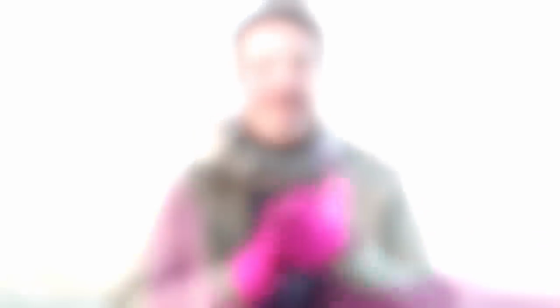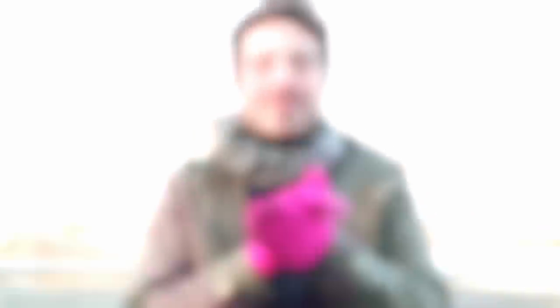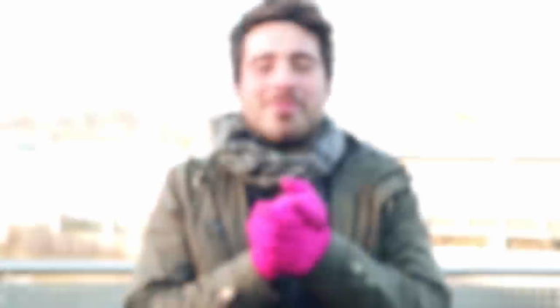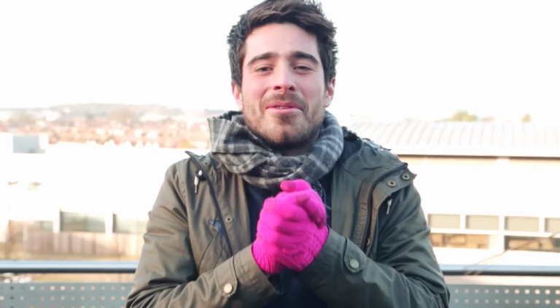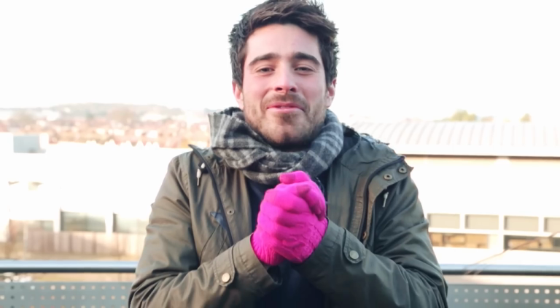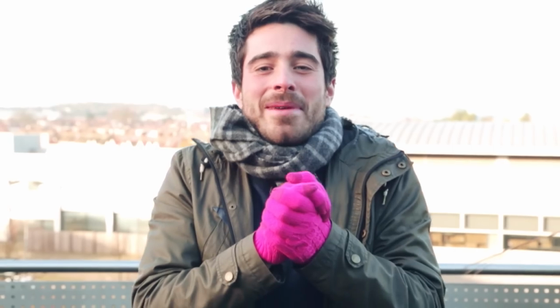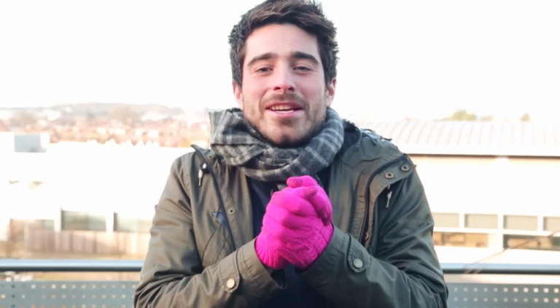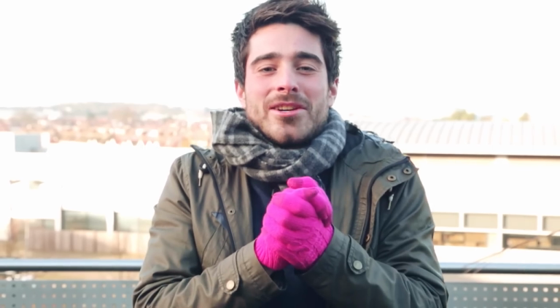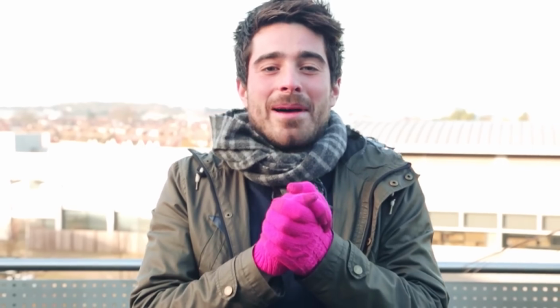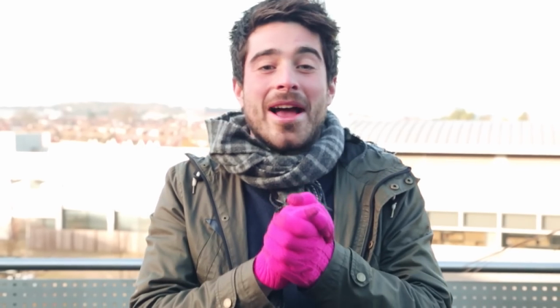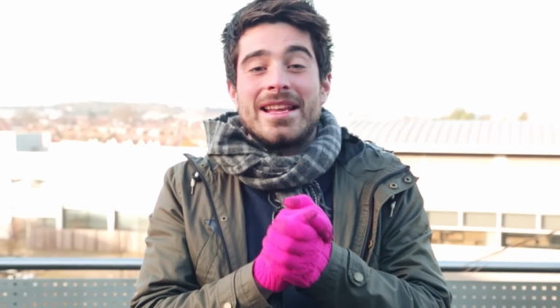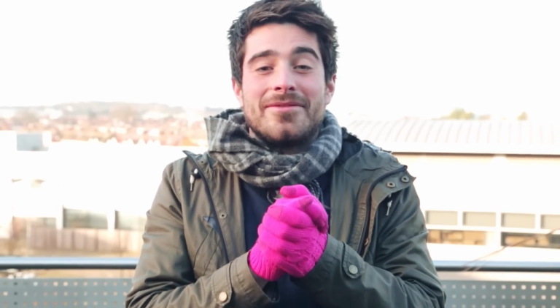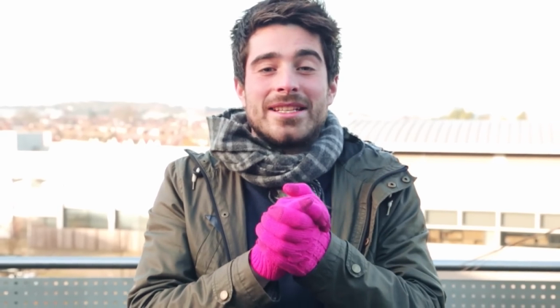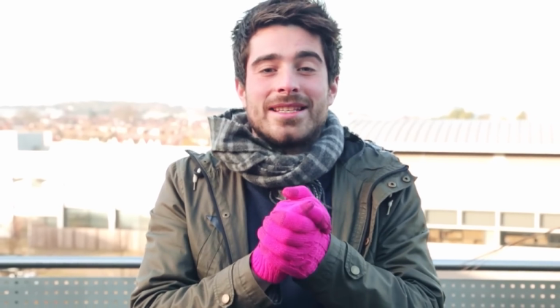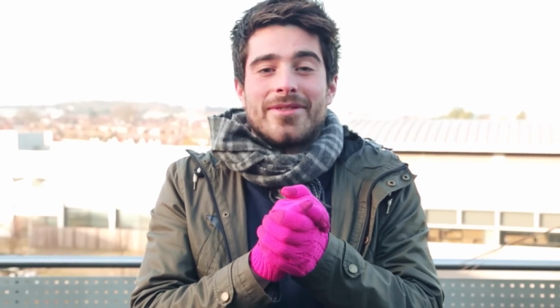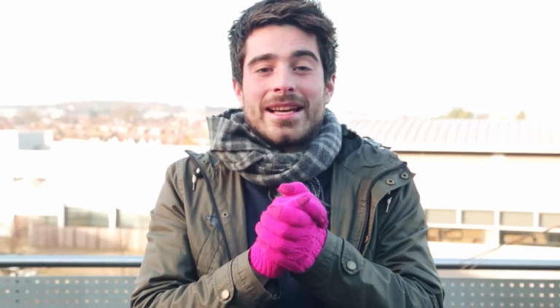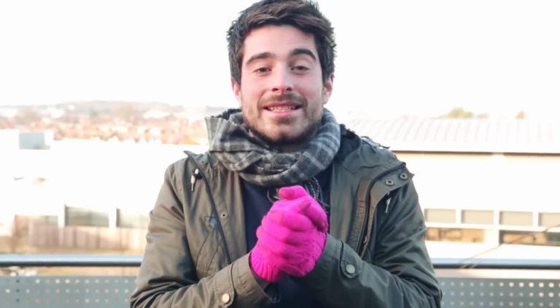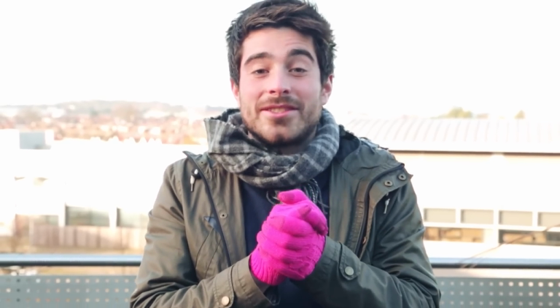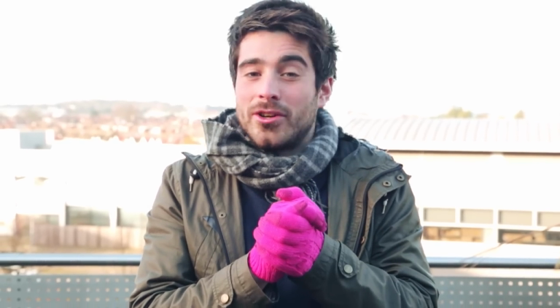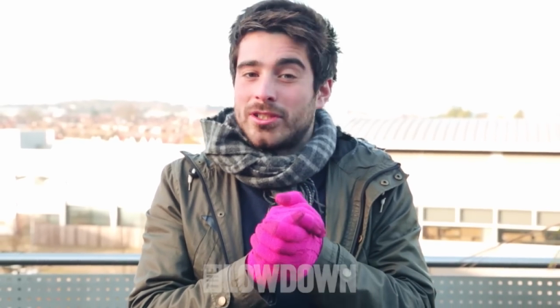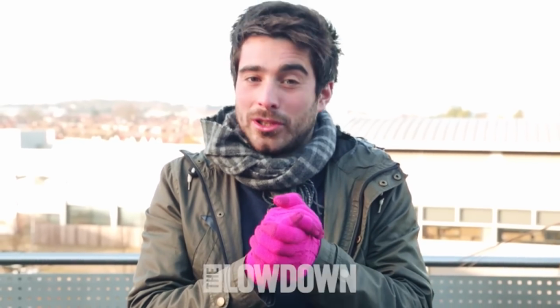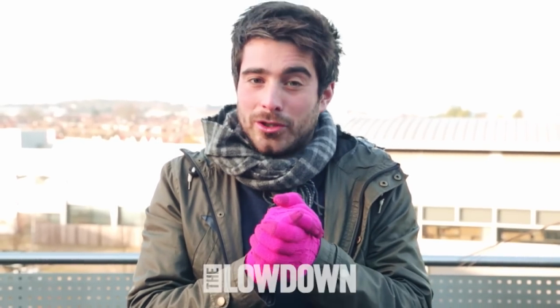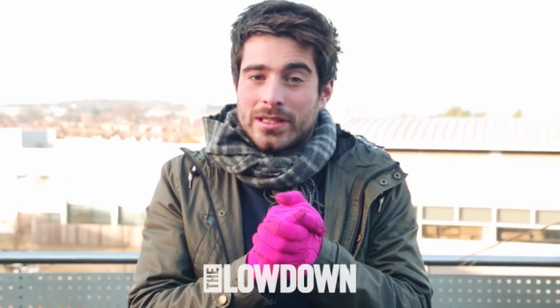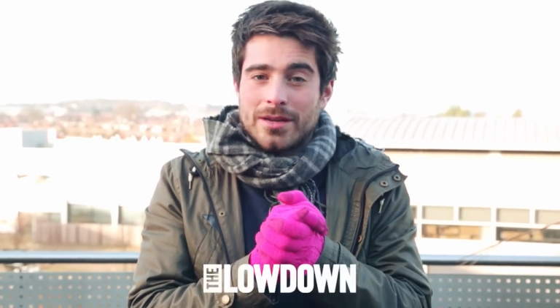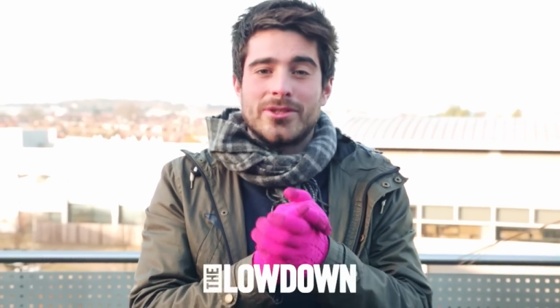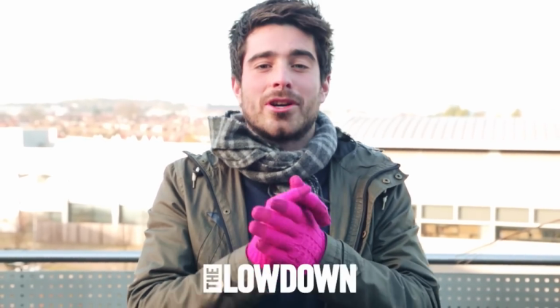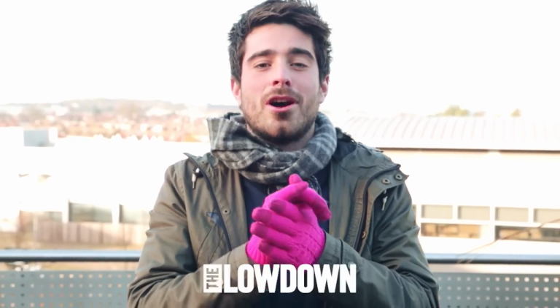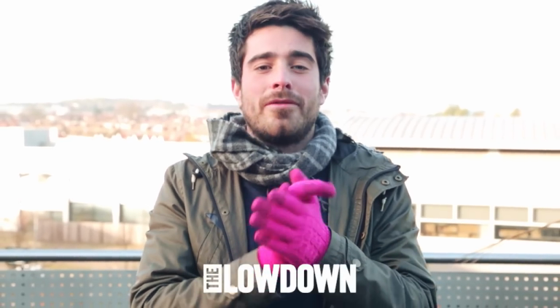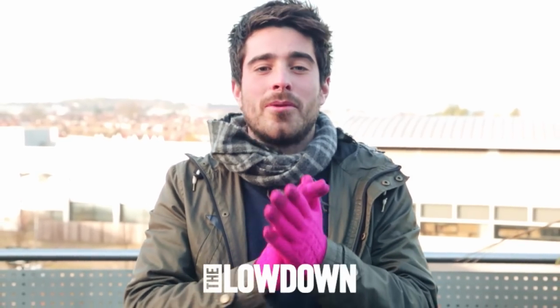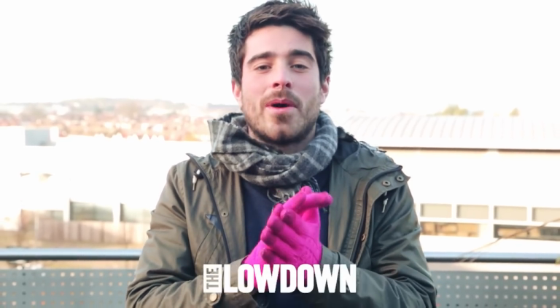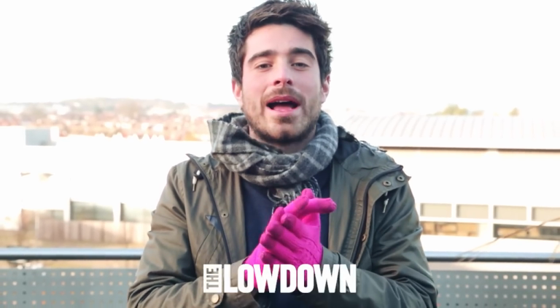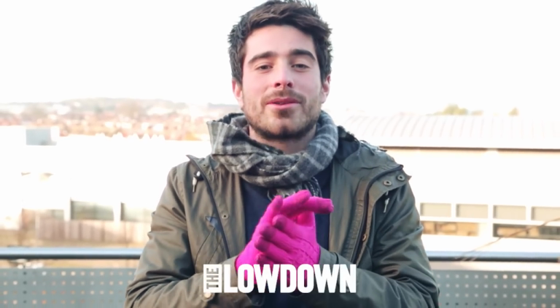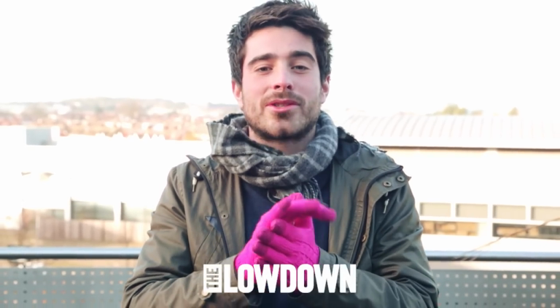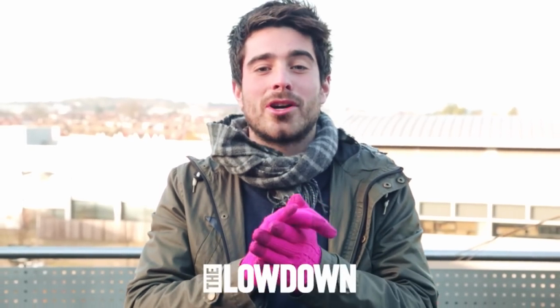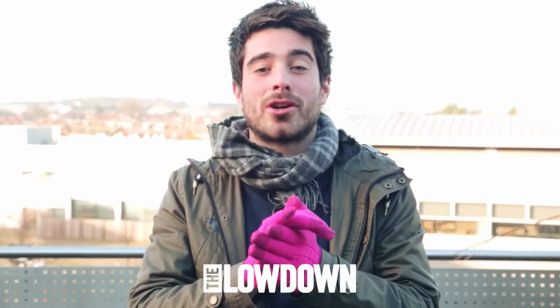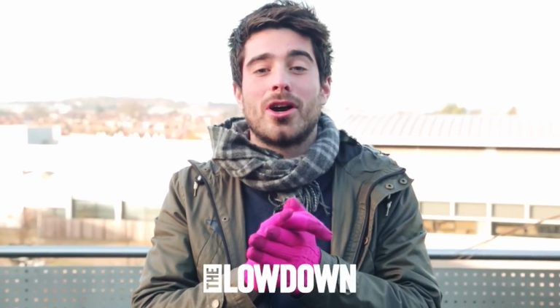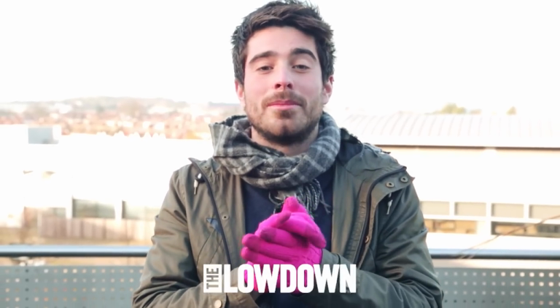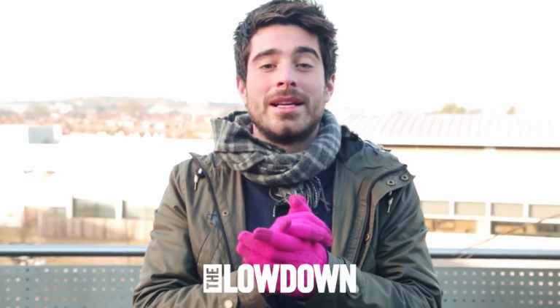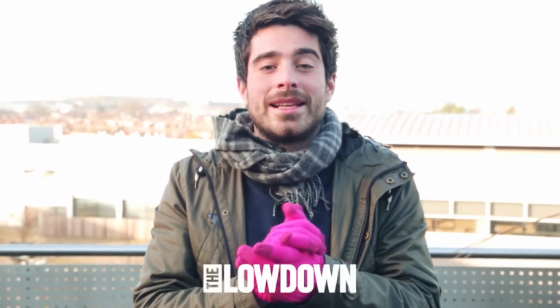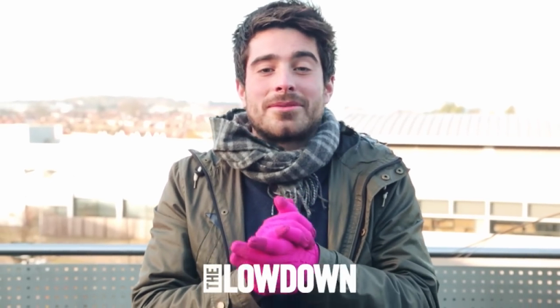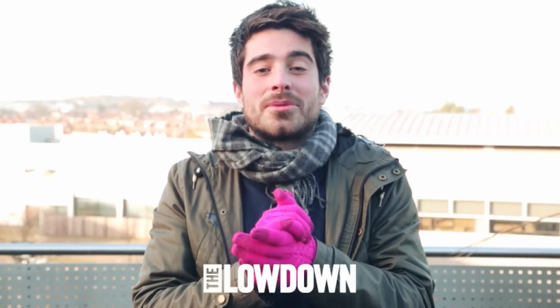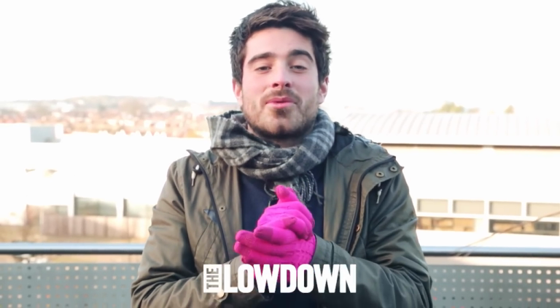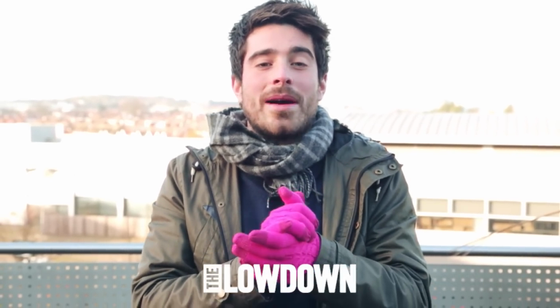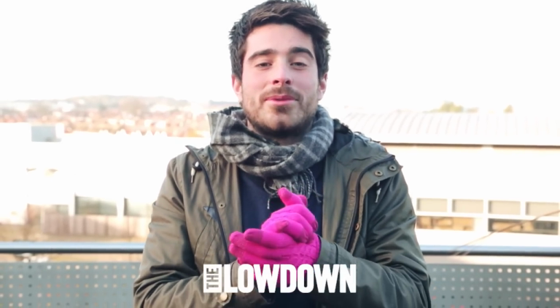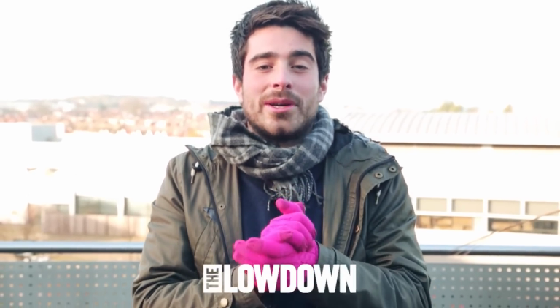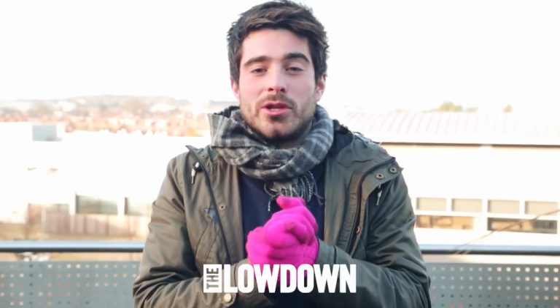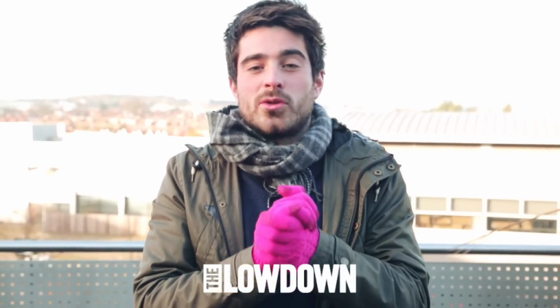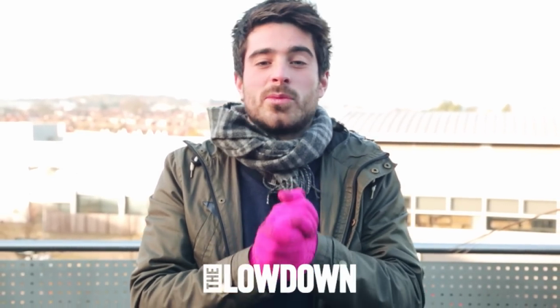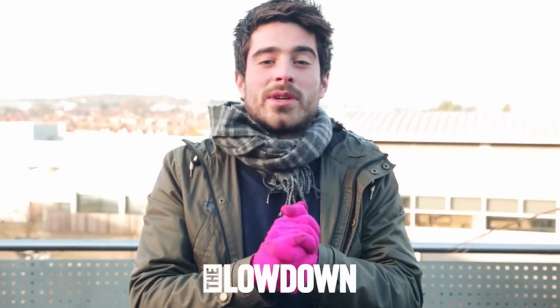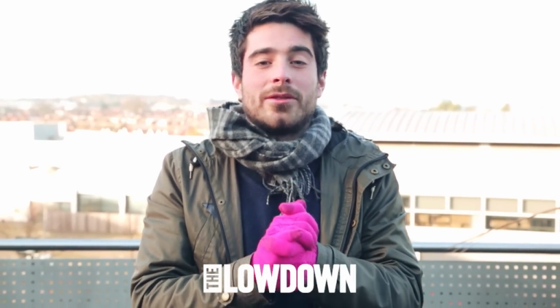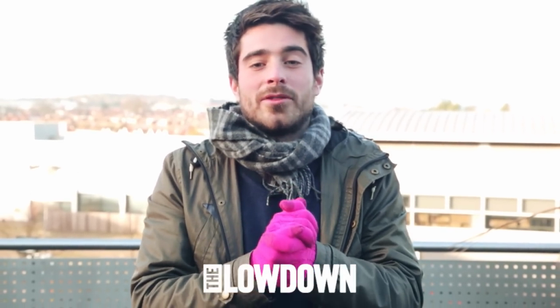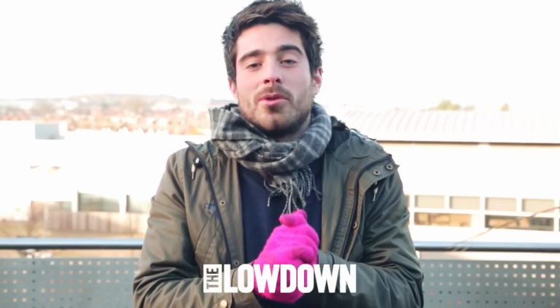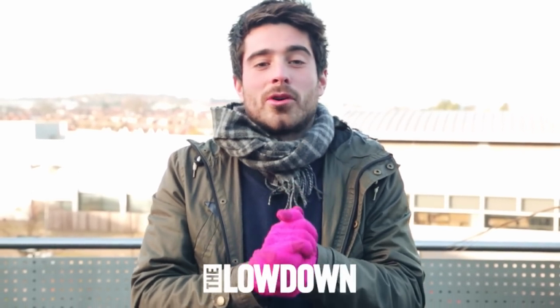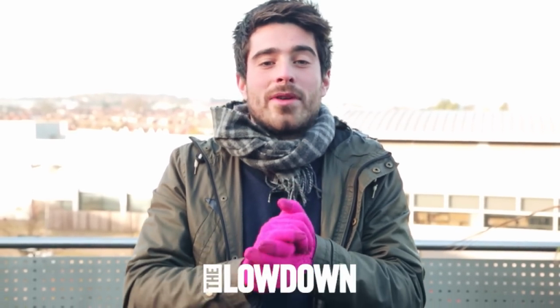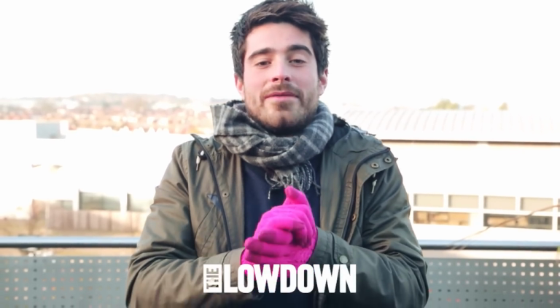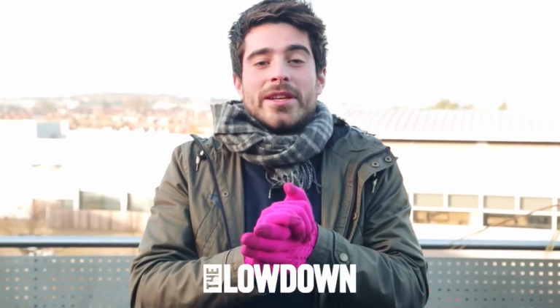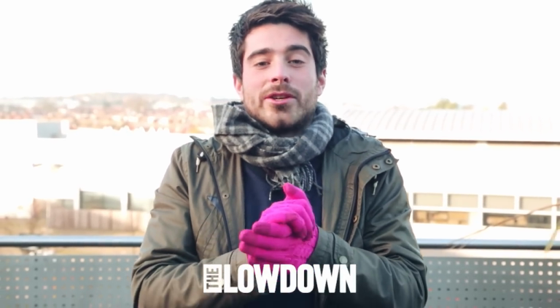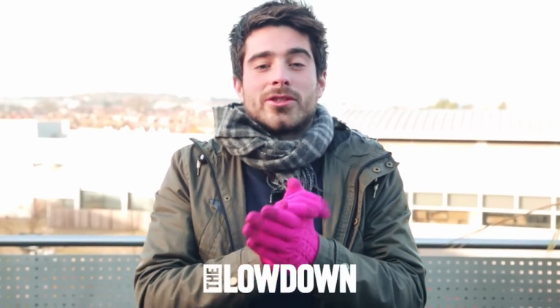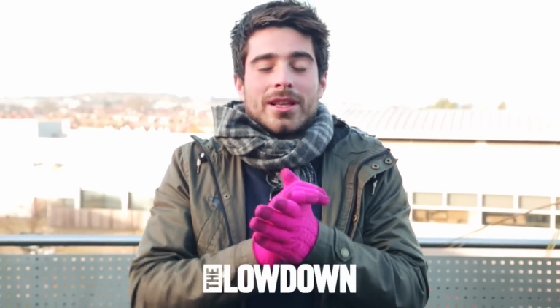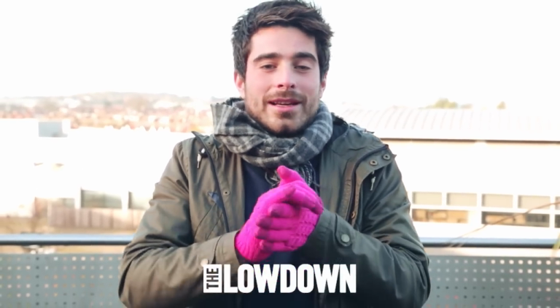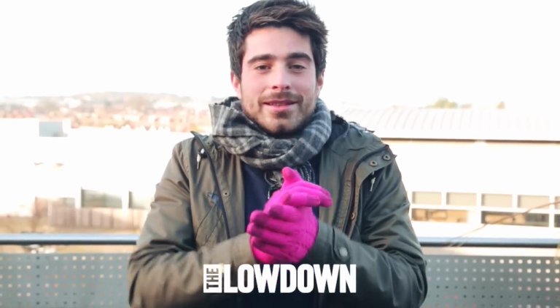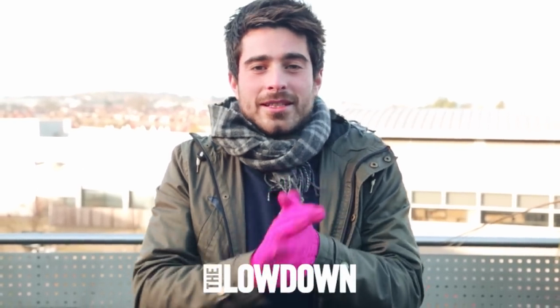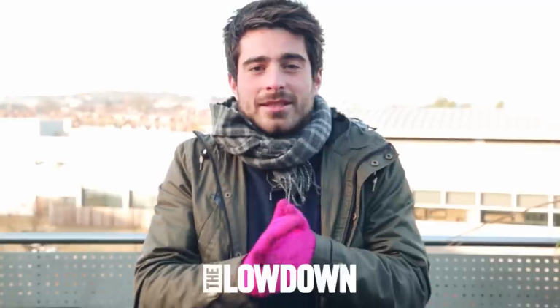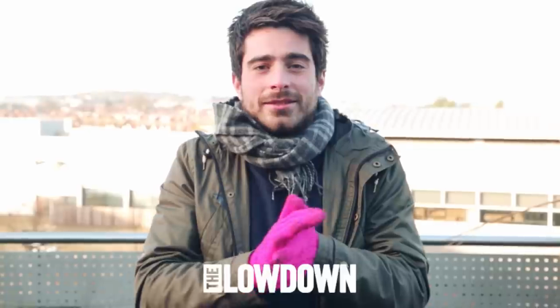For more information about any of these devices, go to lowdown.carphonewarehouse.com and subscribe to our YouTube channel for more great videos like this.